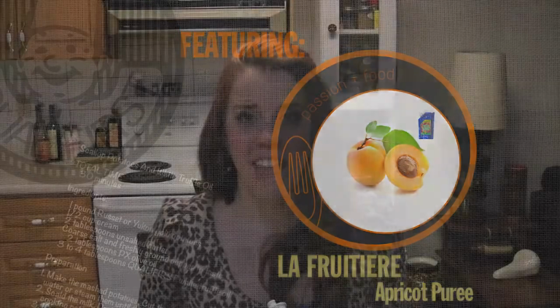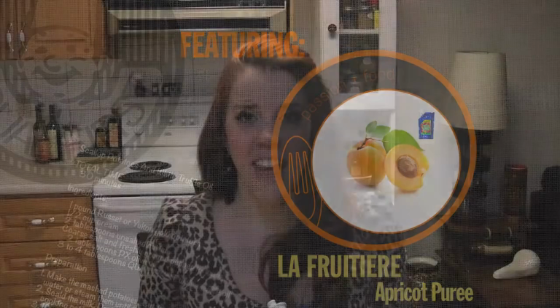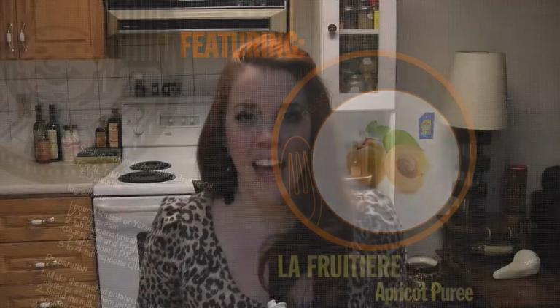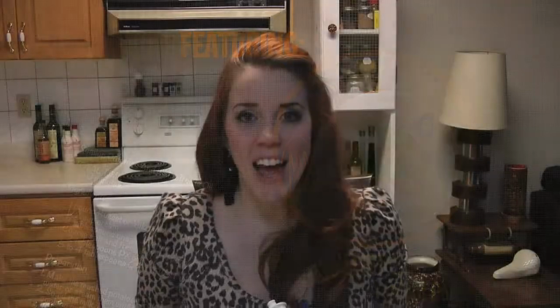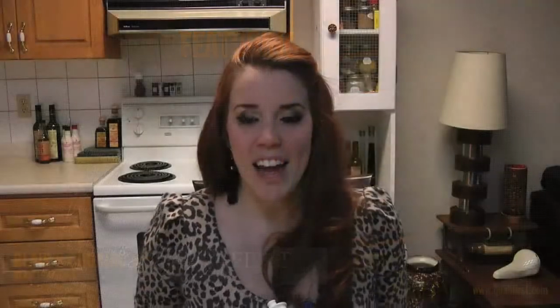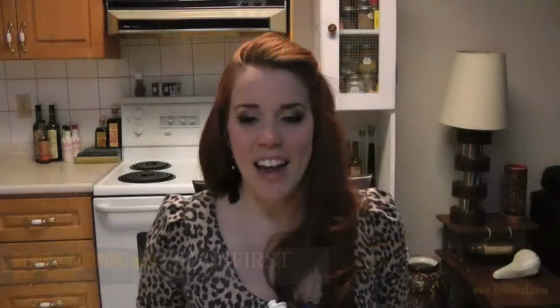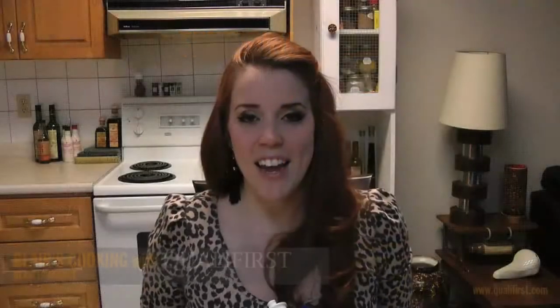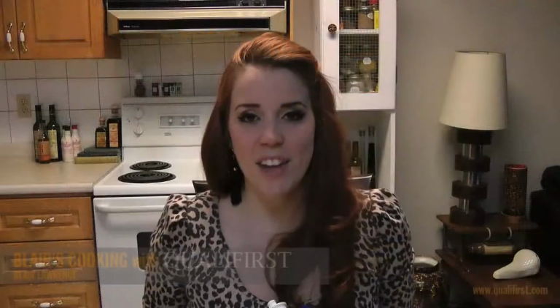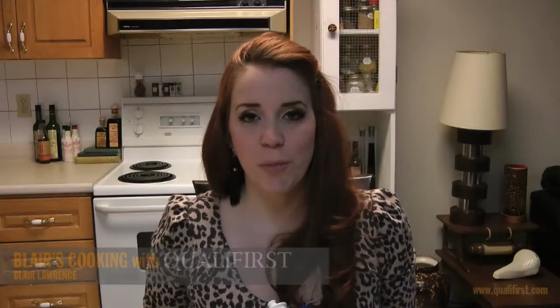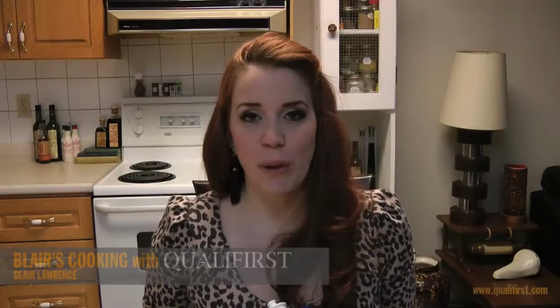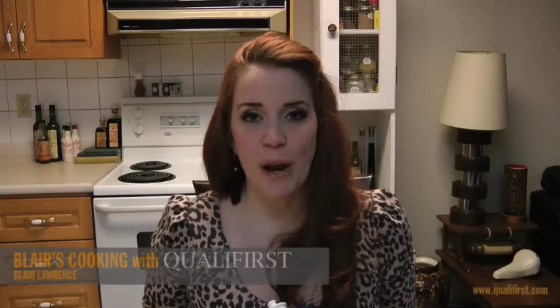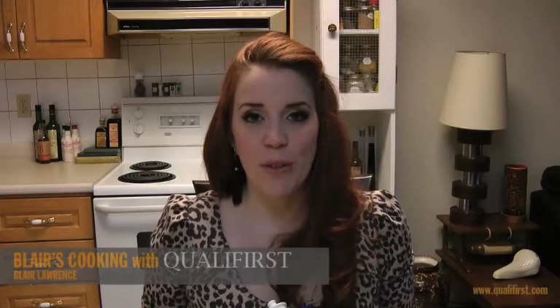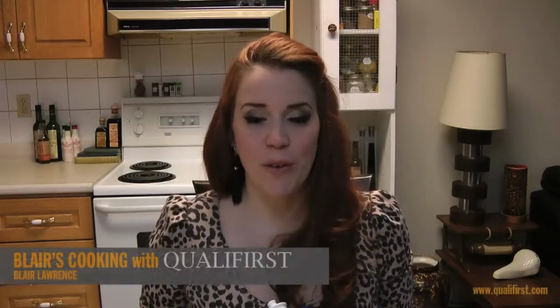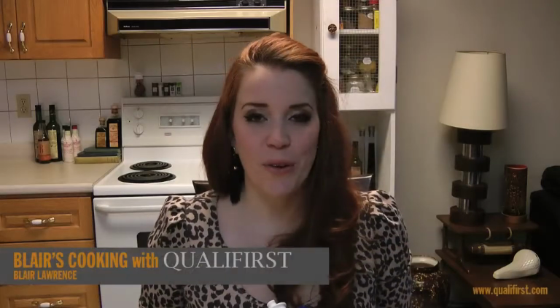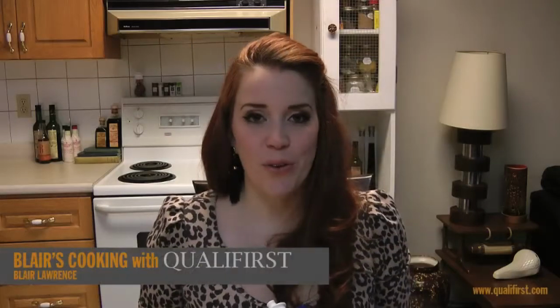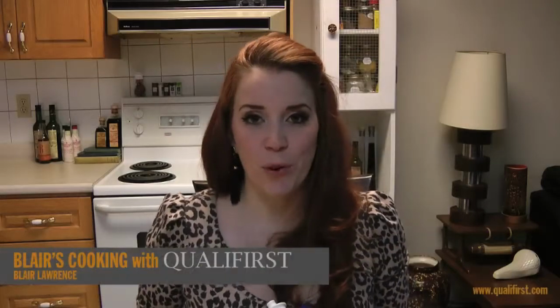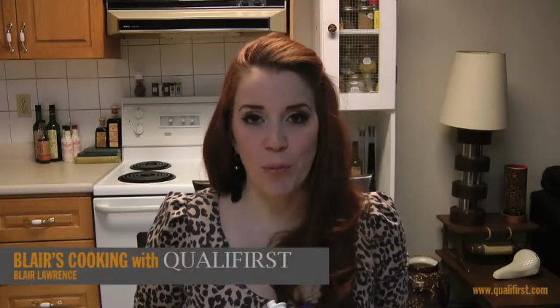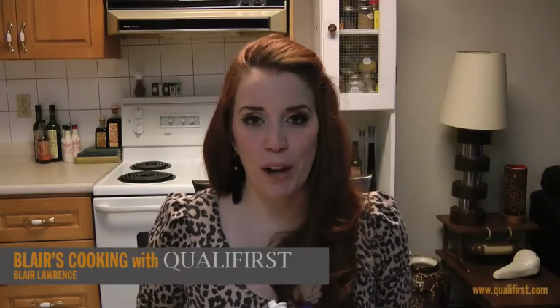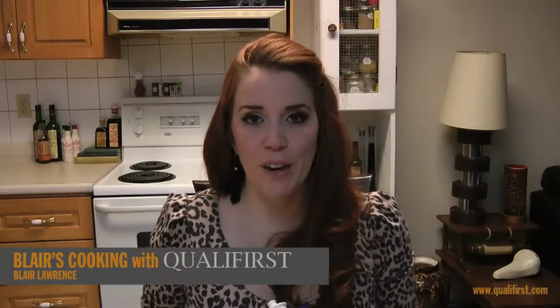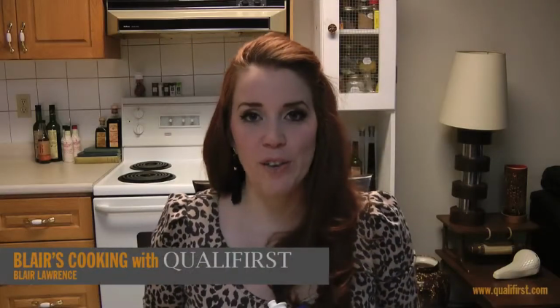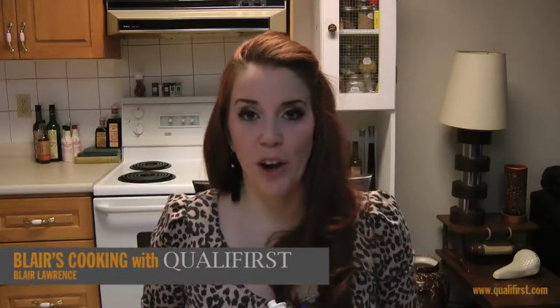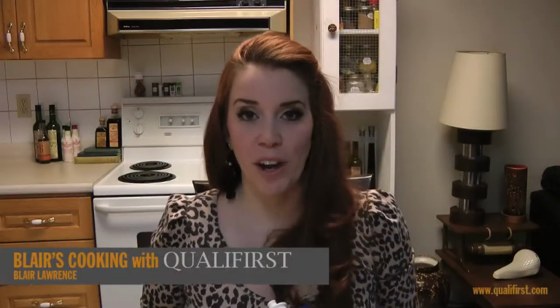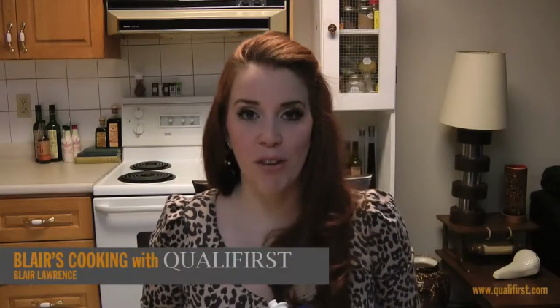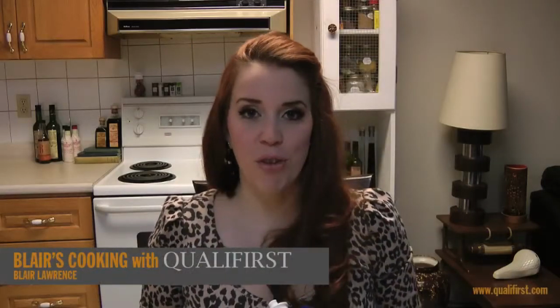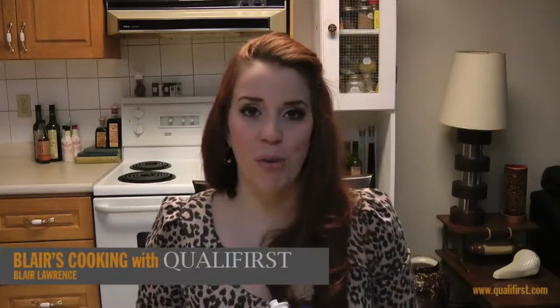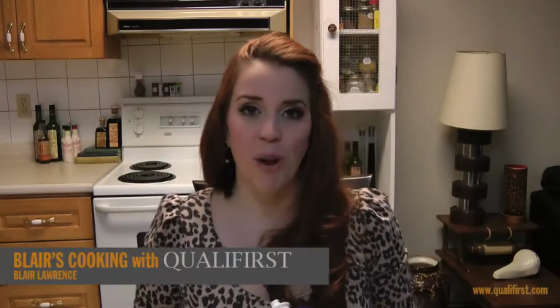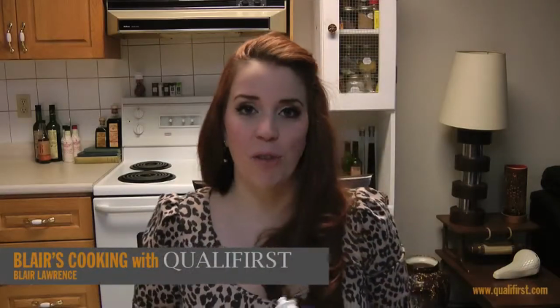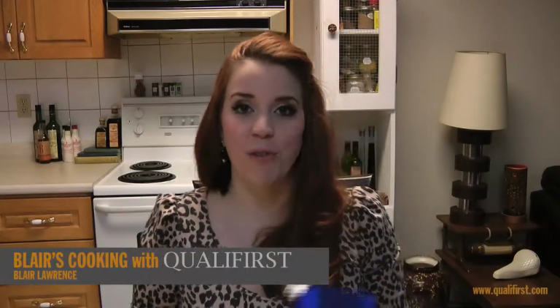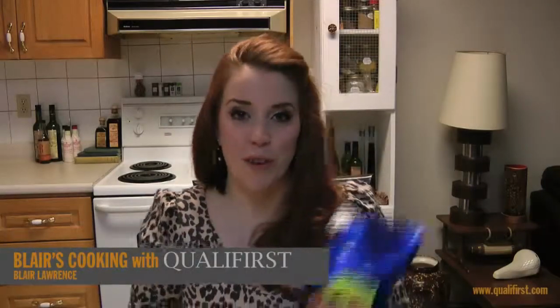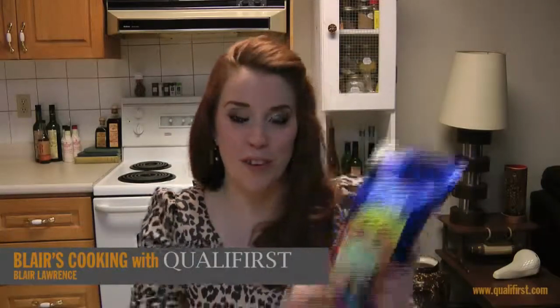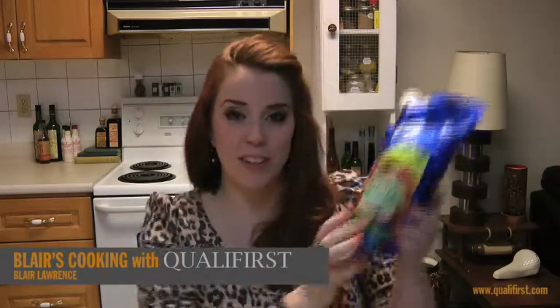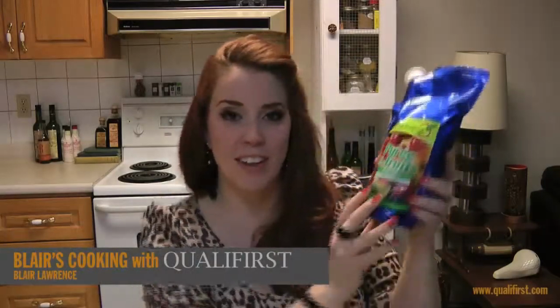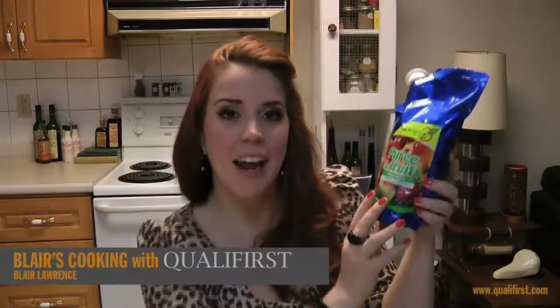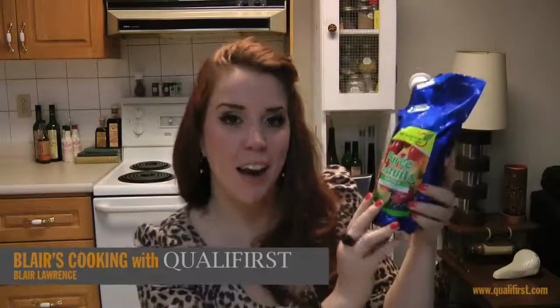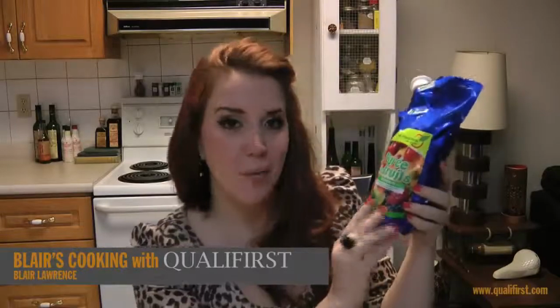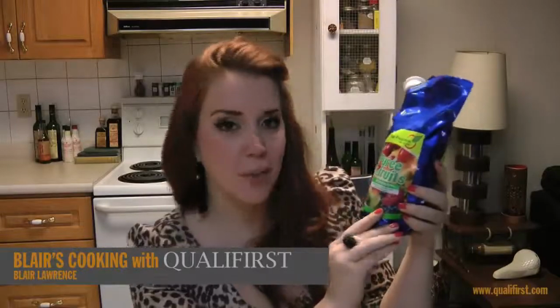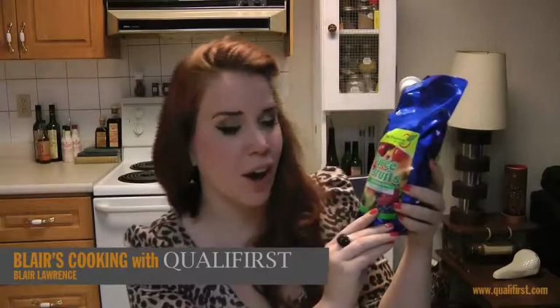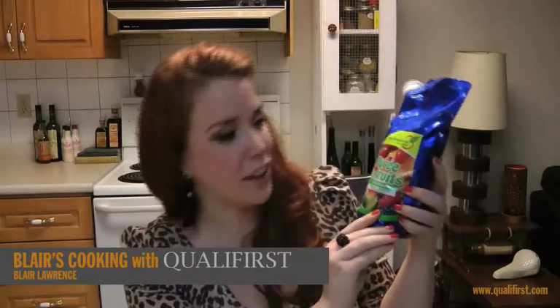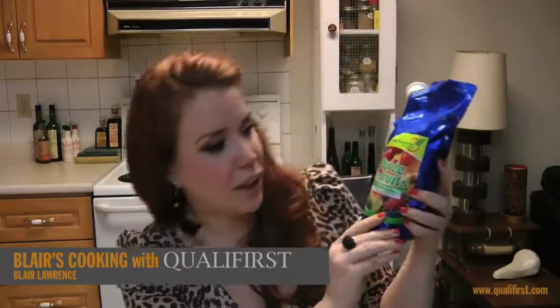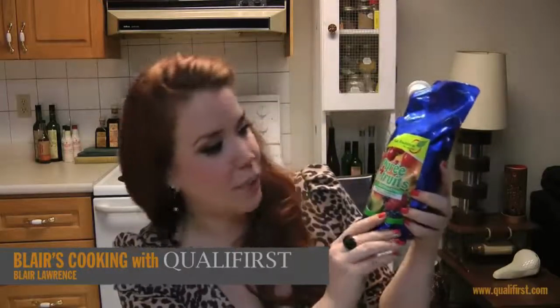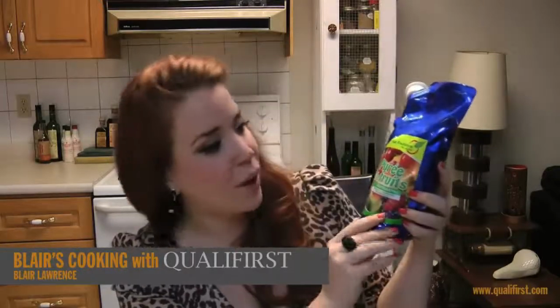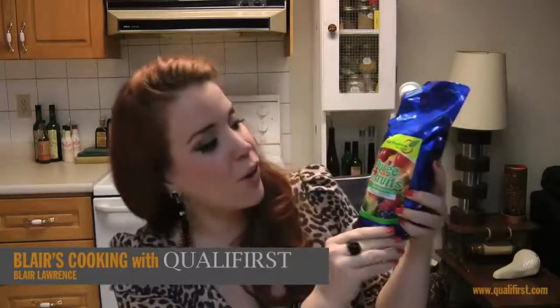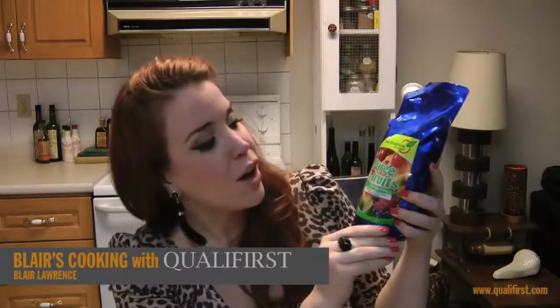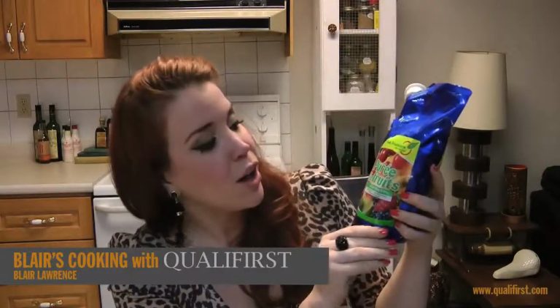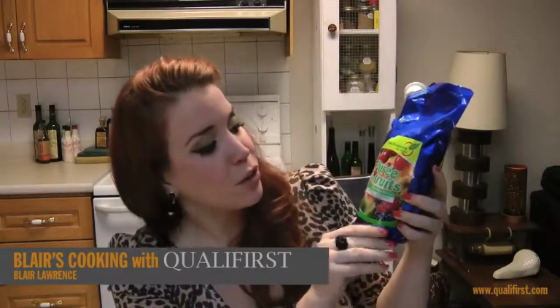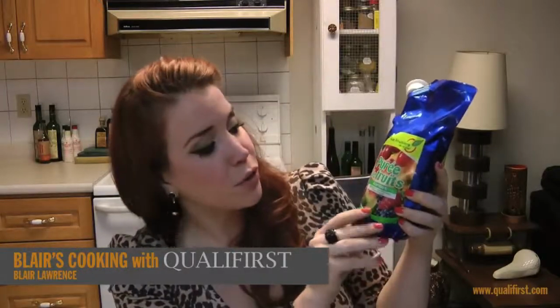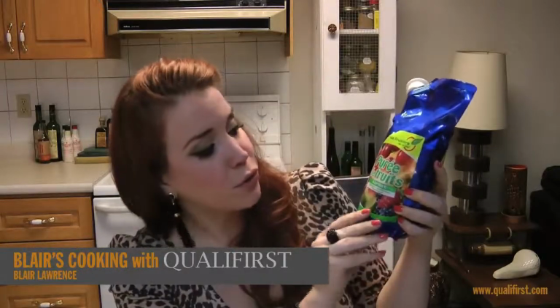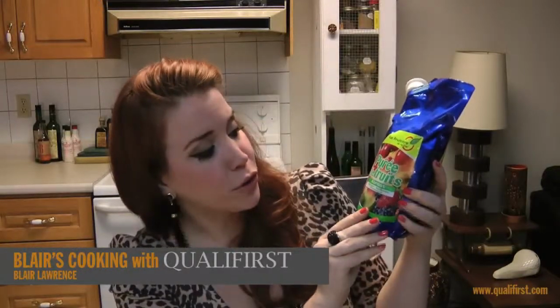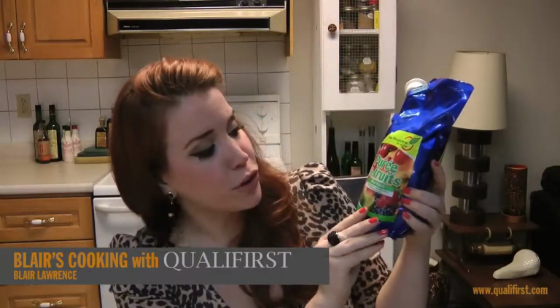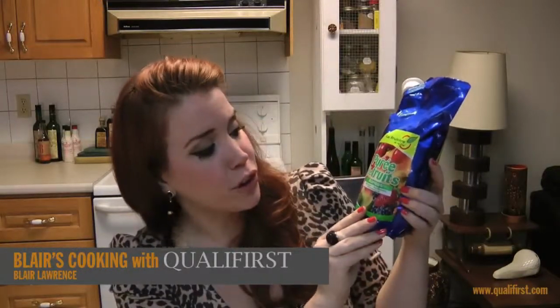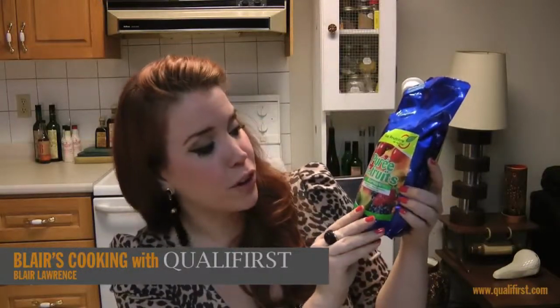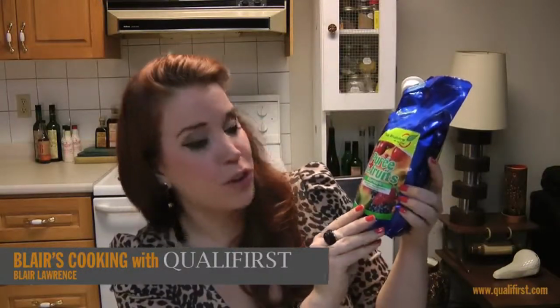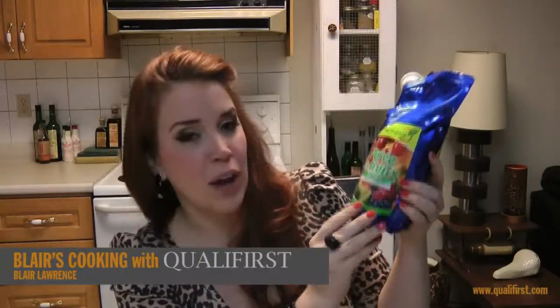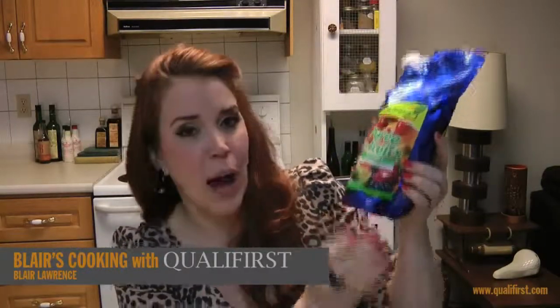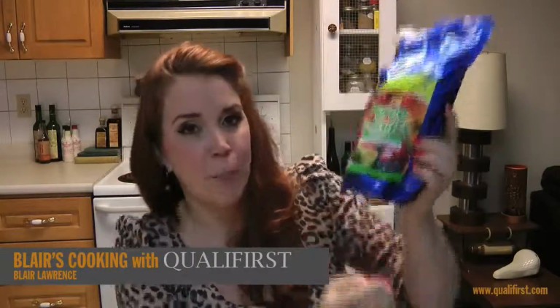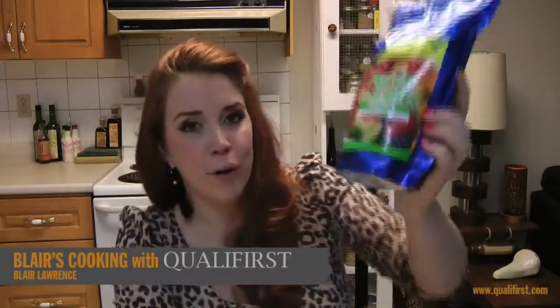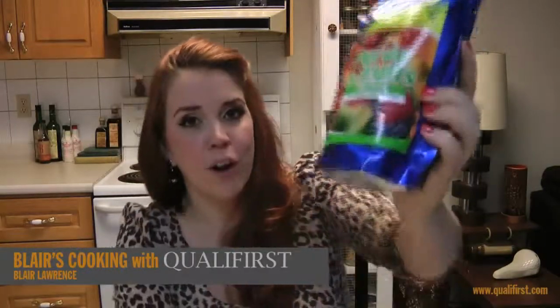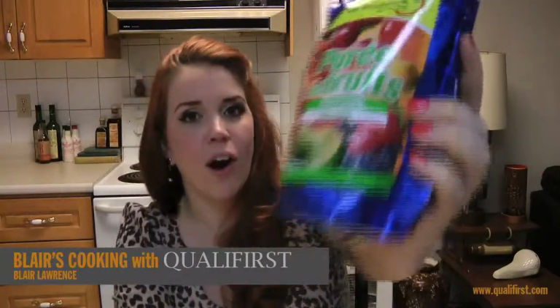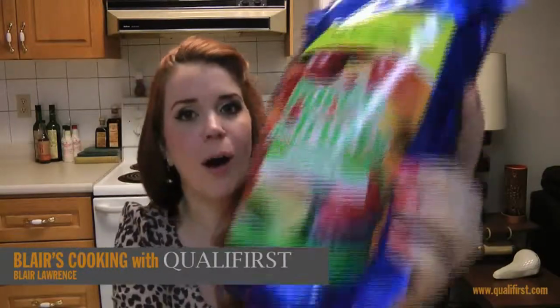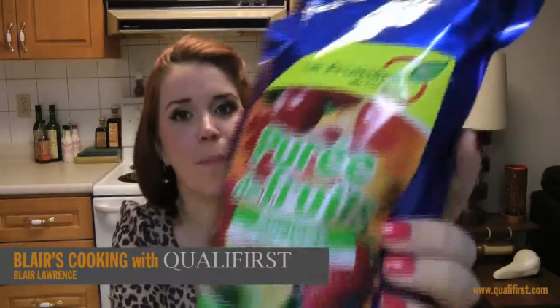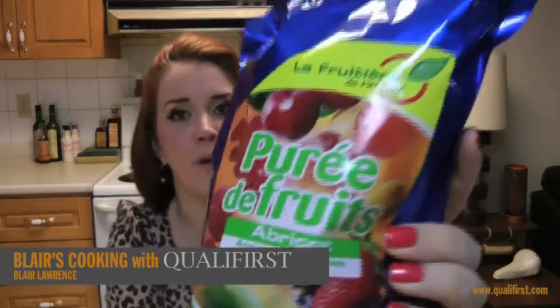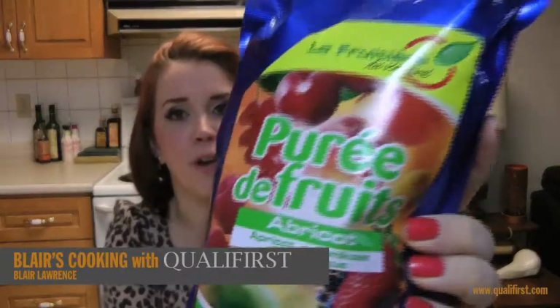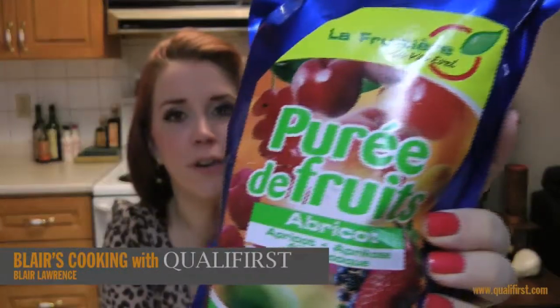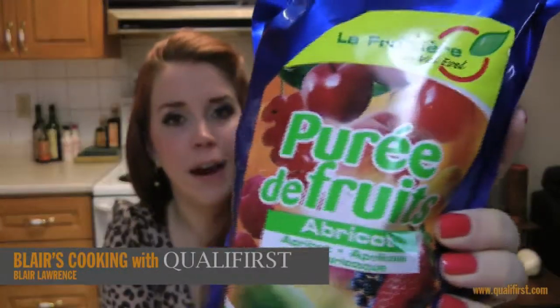Hey, it's Blair Lawrence for Blair's Cooking with Qualifiers. Today I'm talking about Le Furtier's apricot puree.